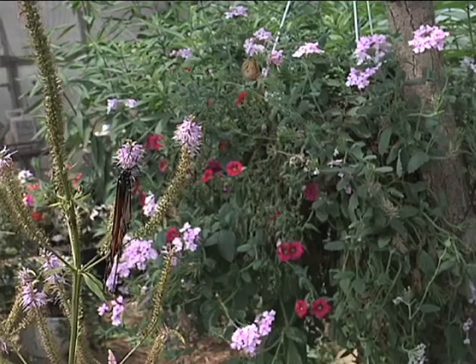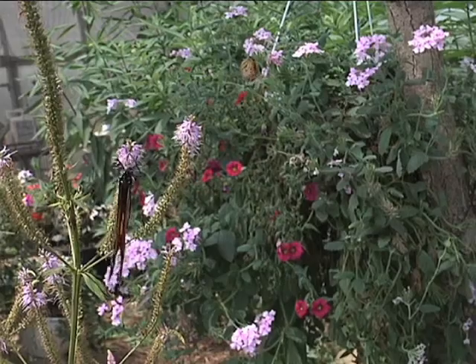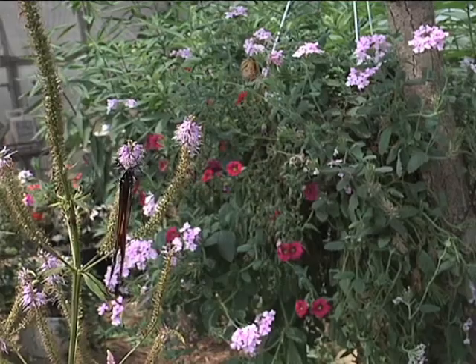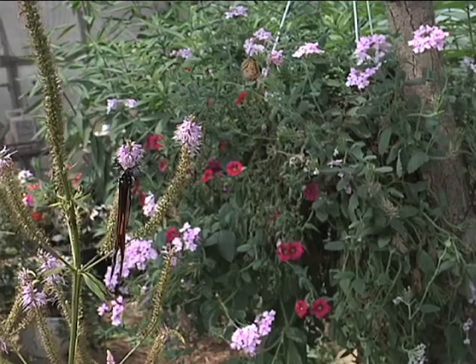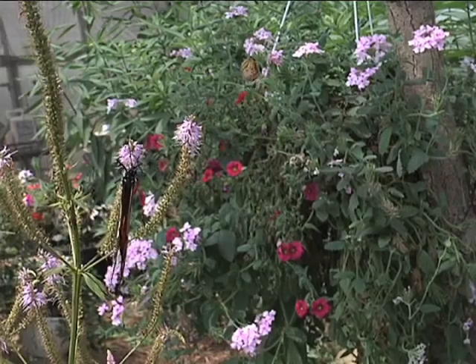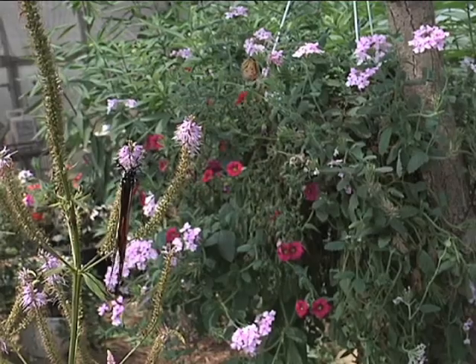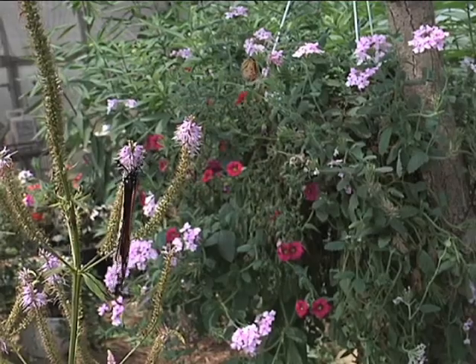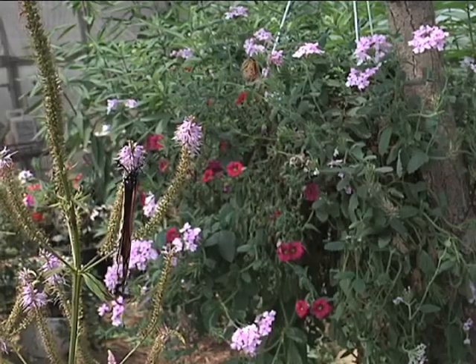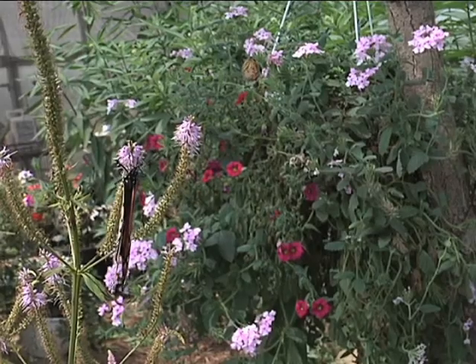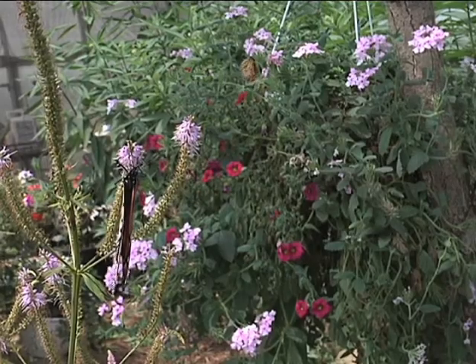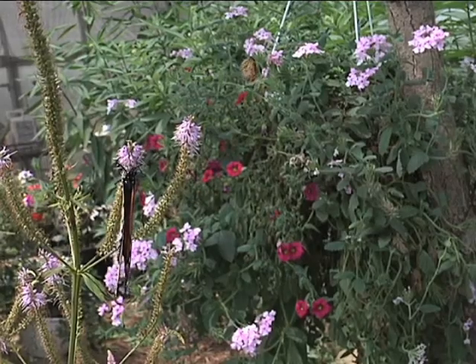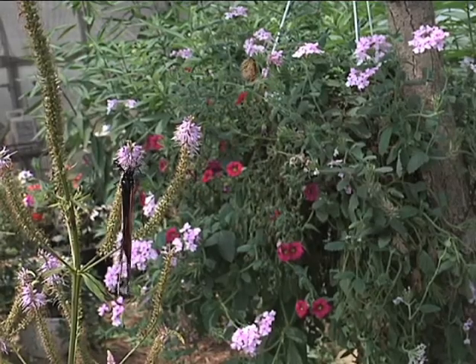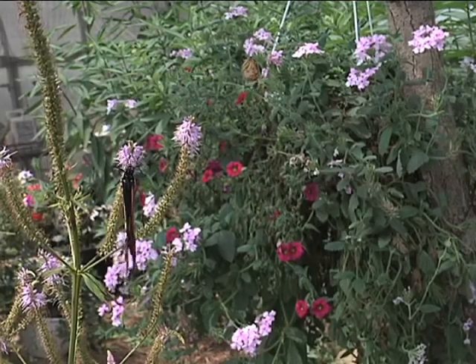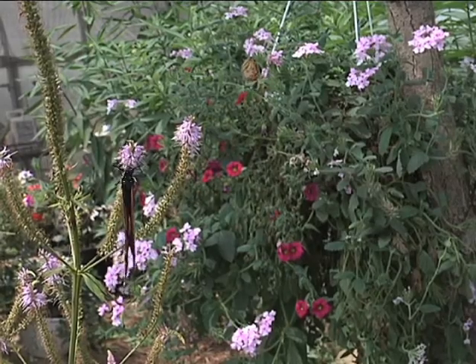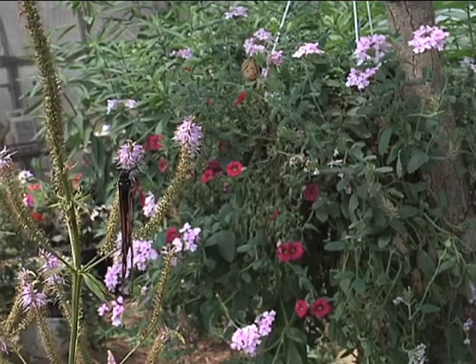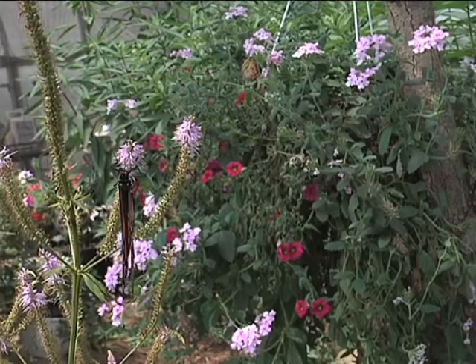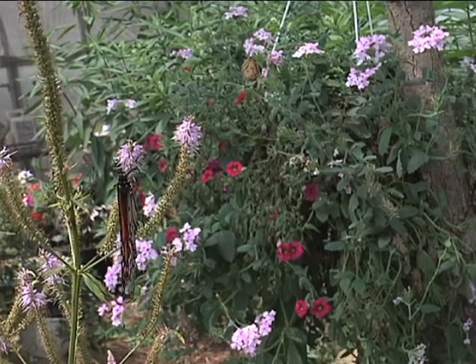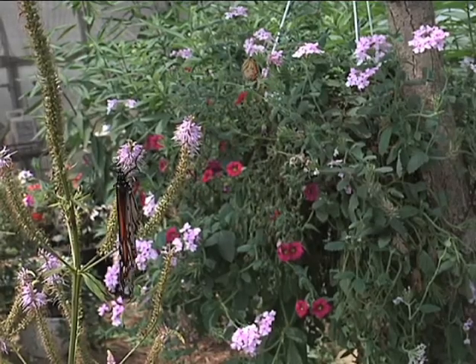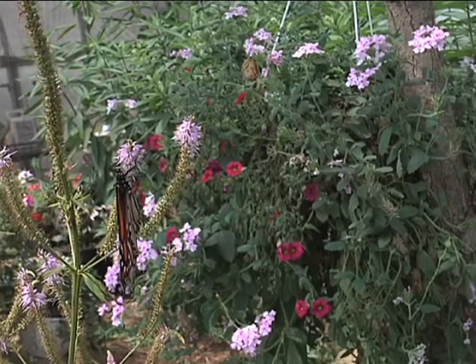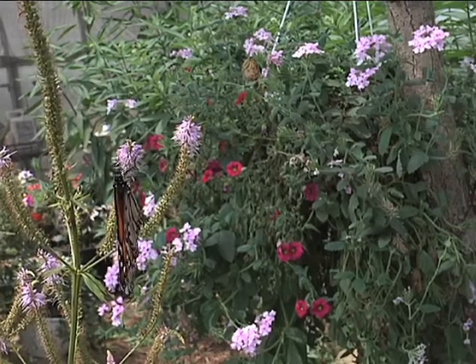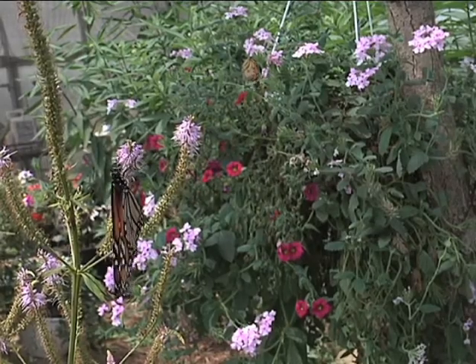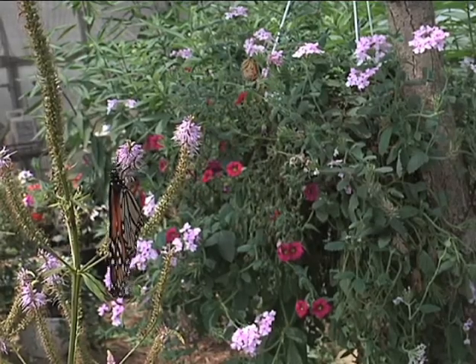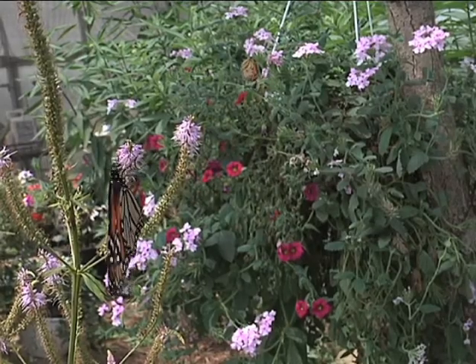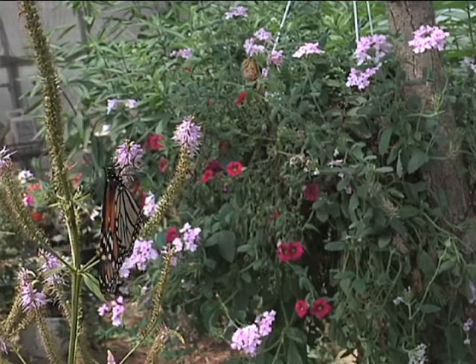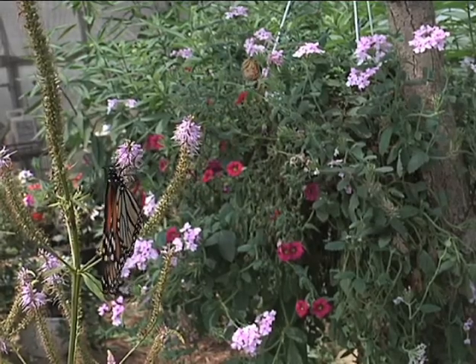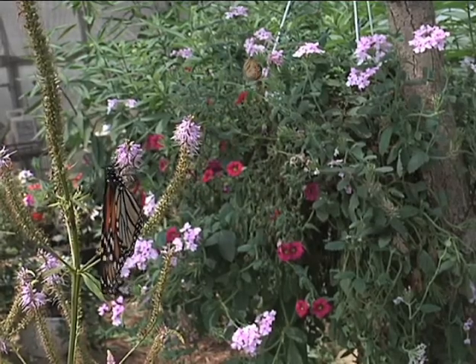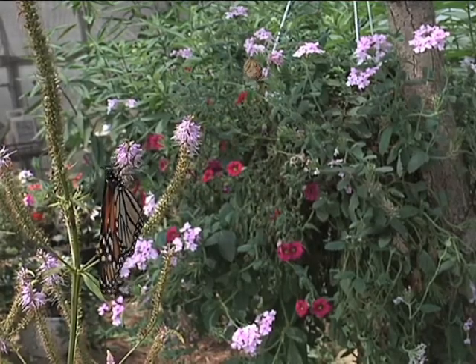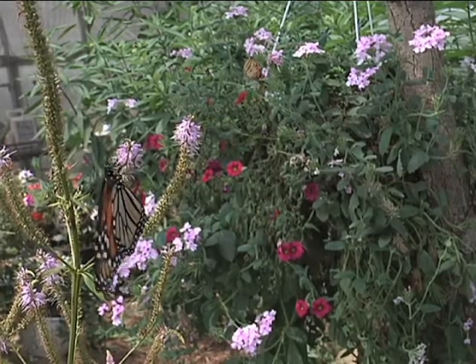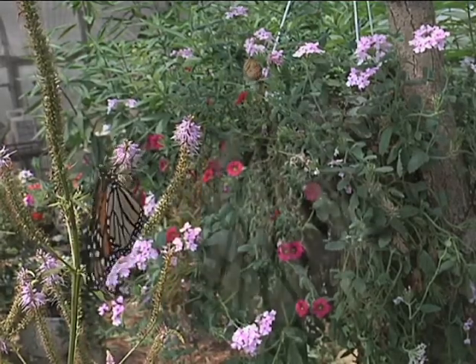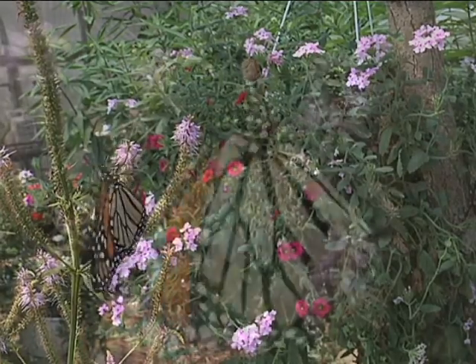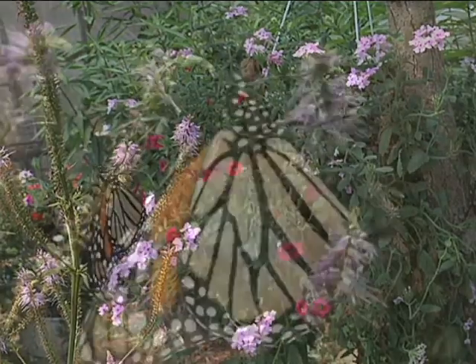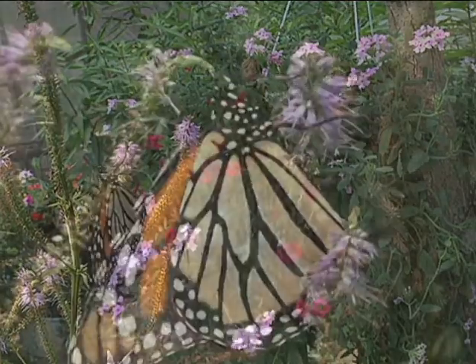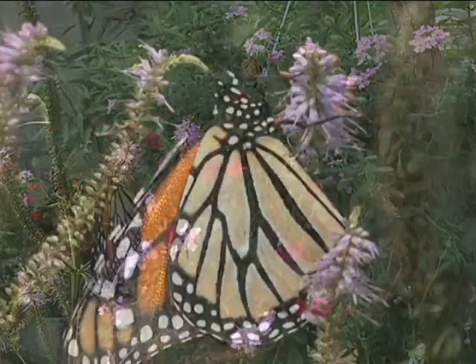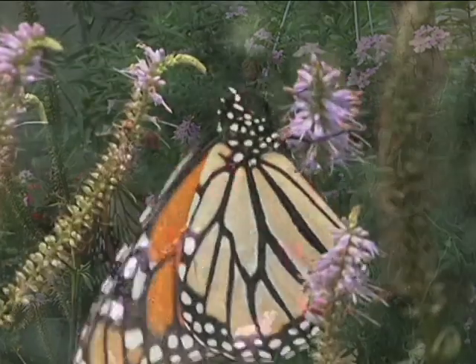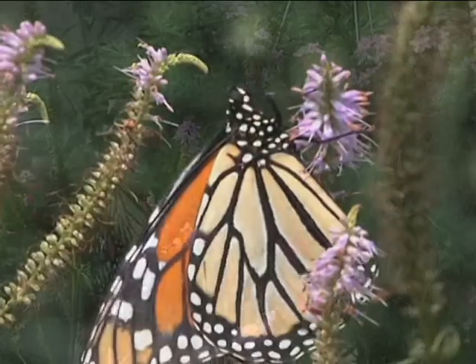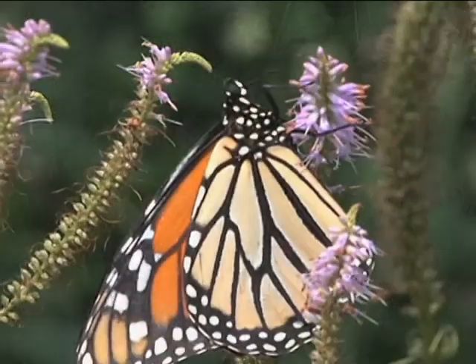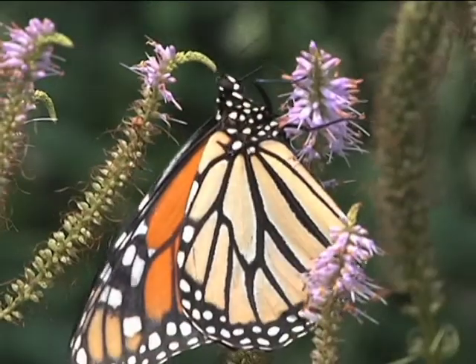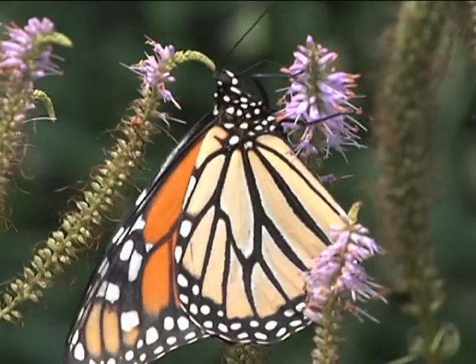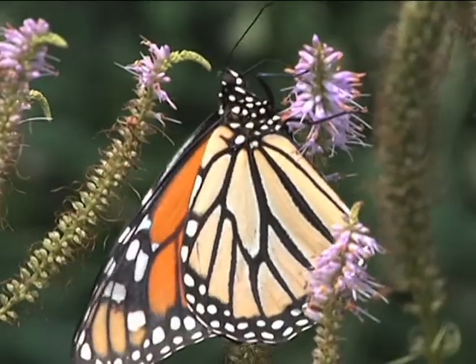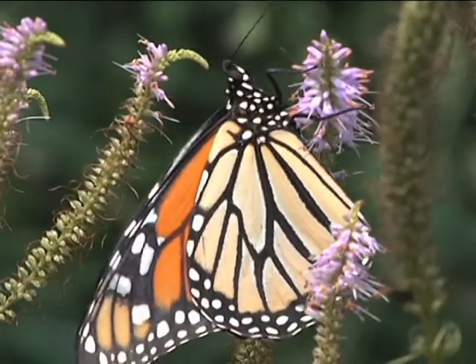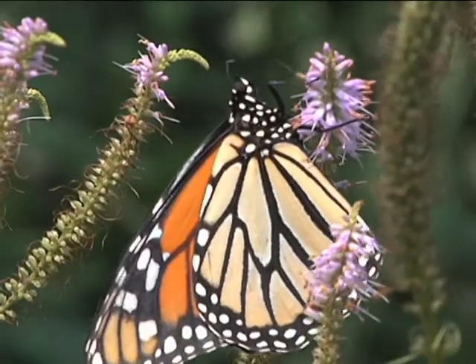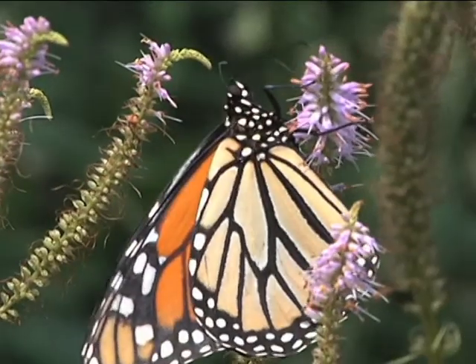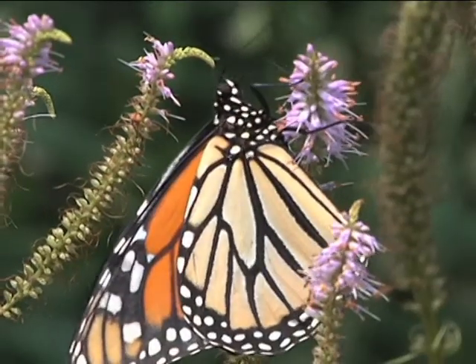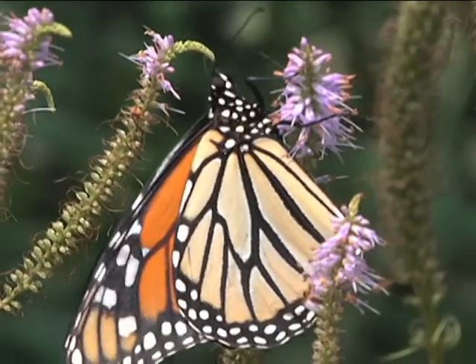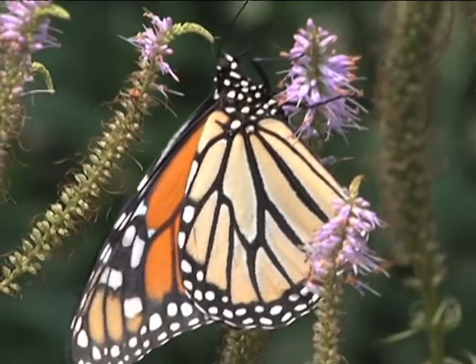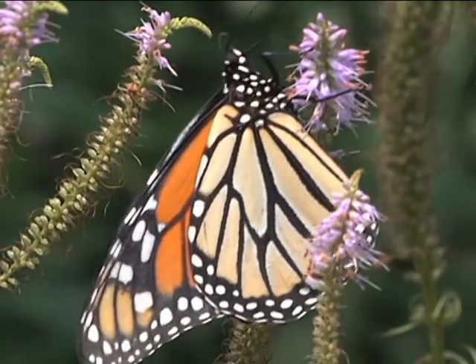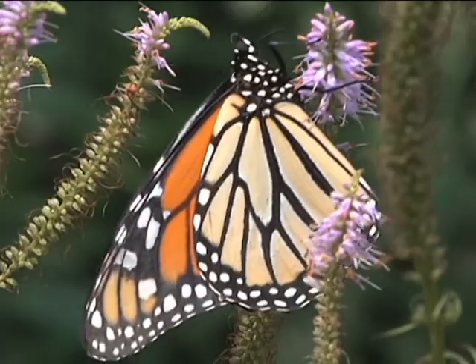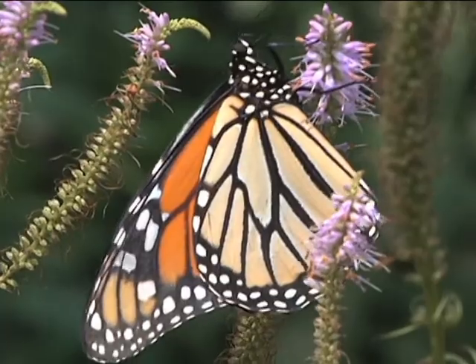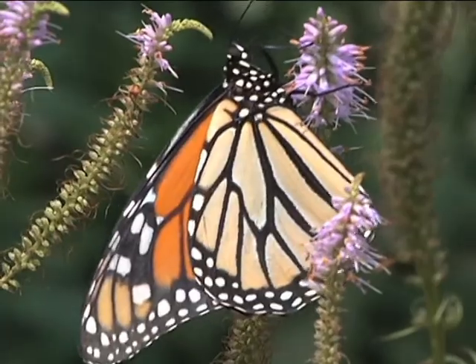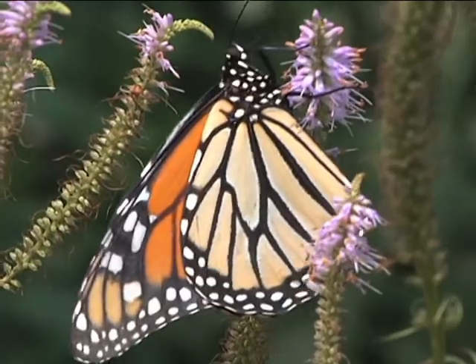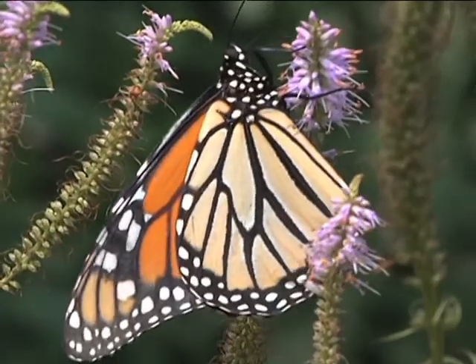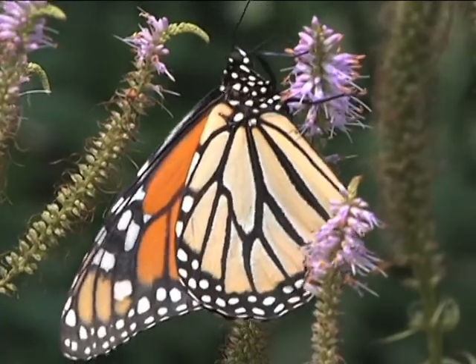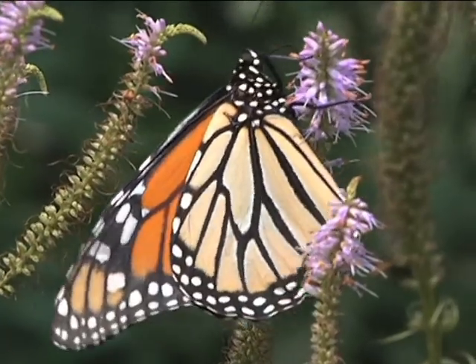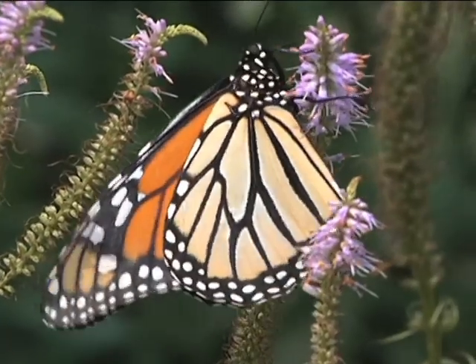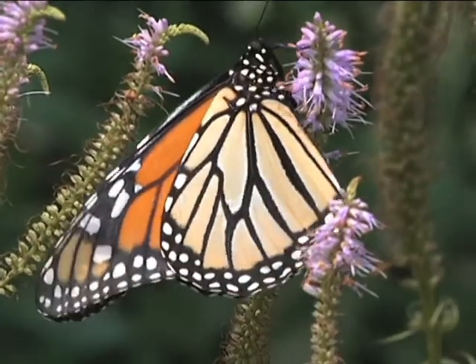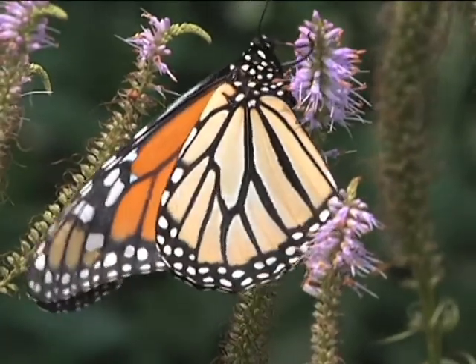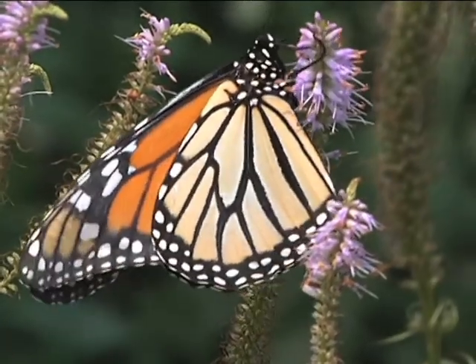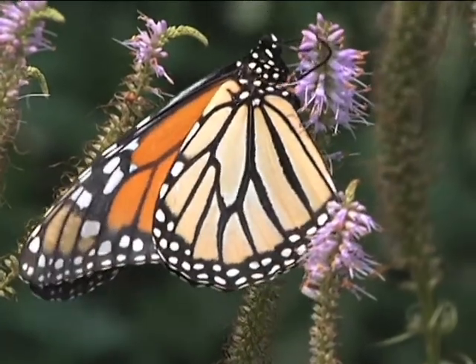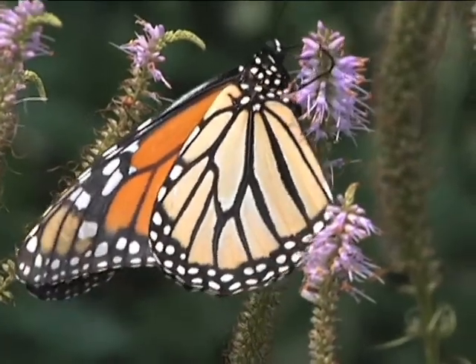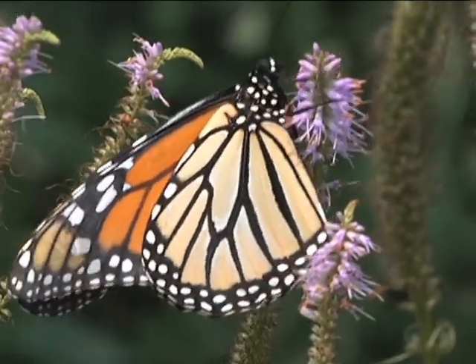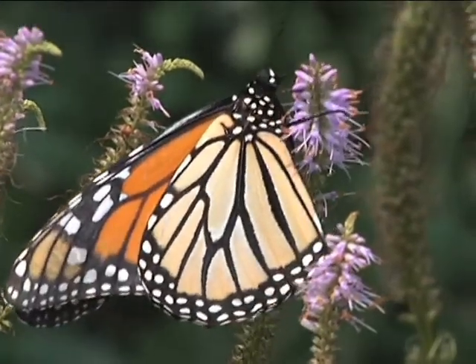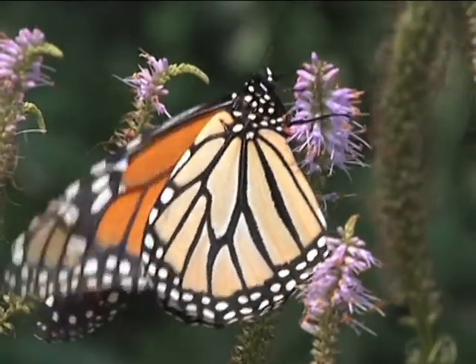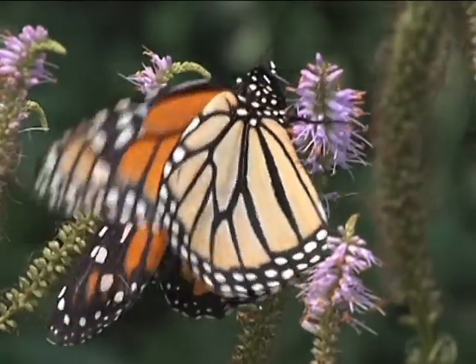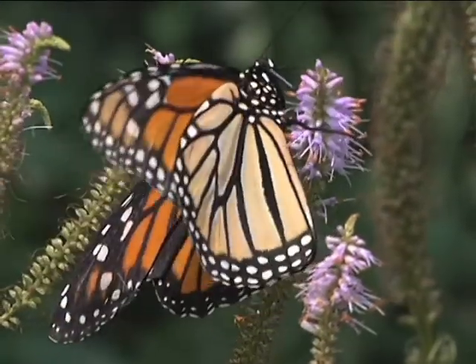The Monarch Butterfly, or Danaeus plexippus, is a milkweed butterfly, and perhaps the best-known butterfly in all of North America.